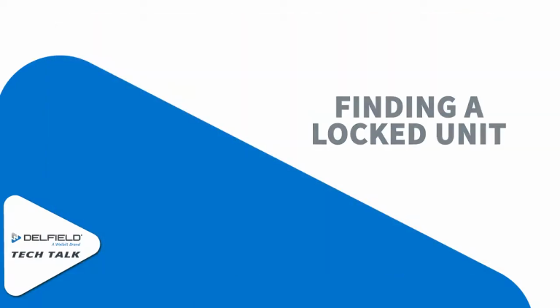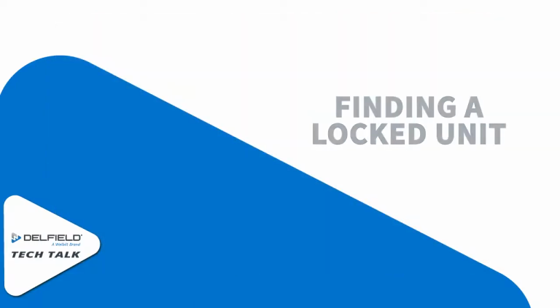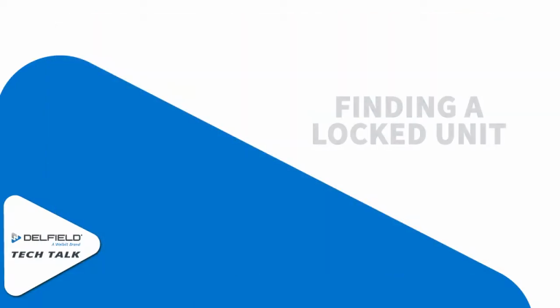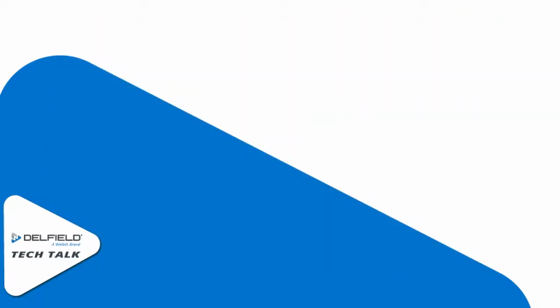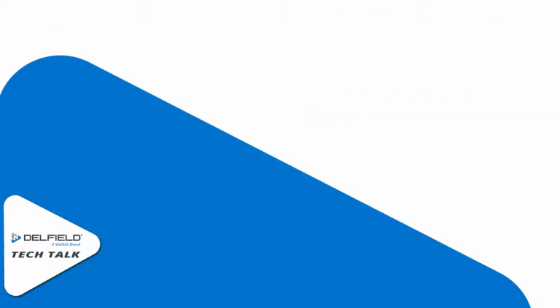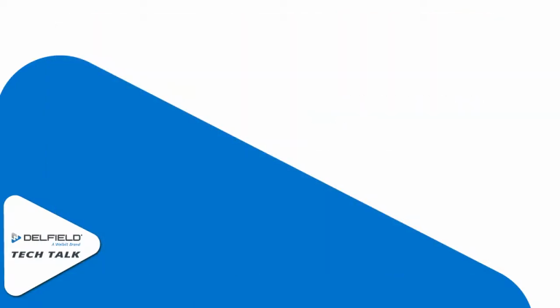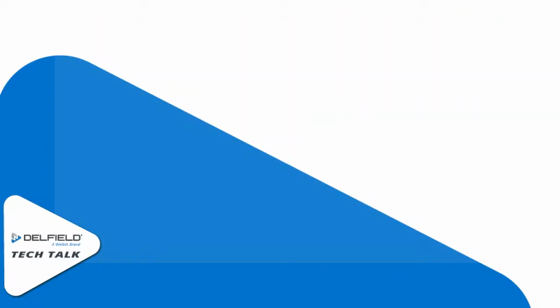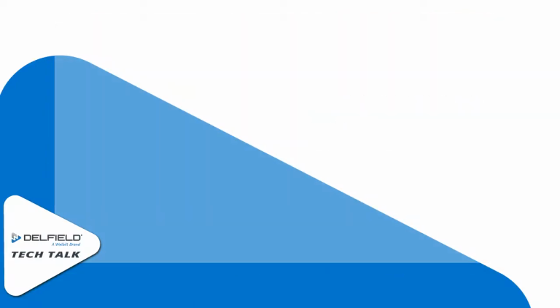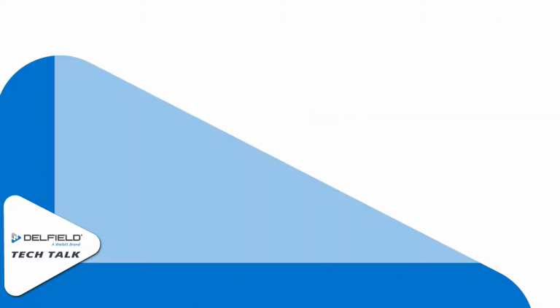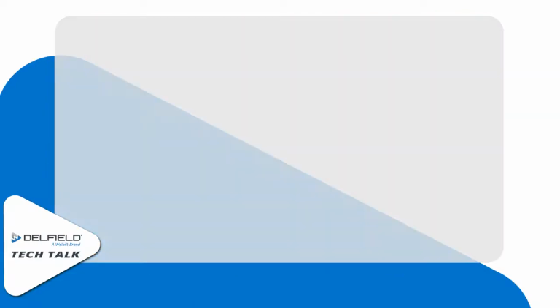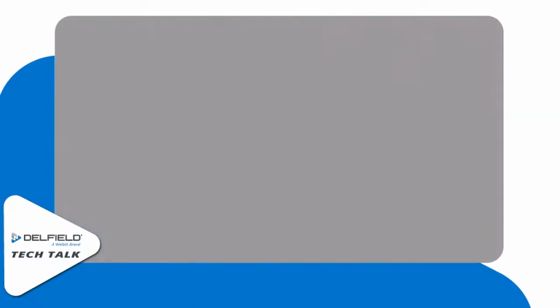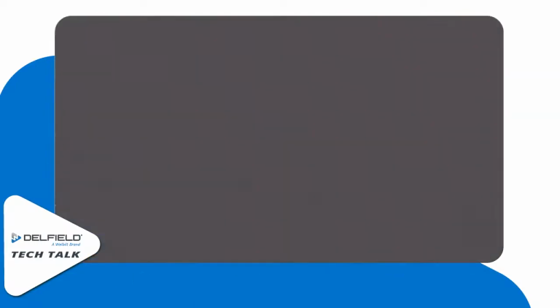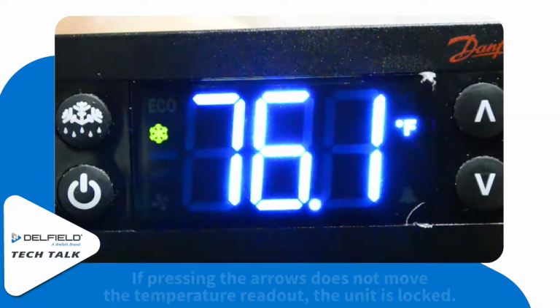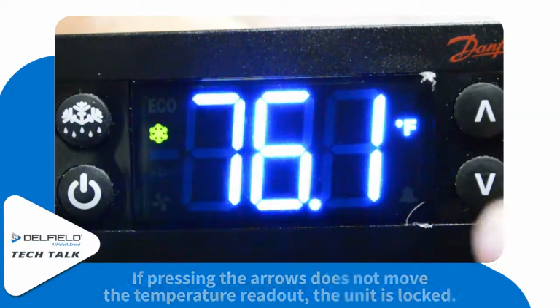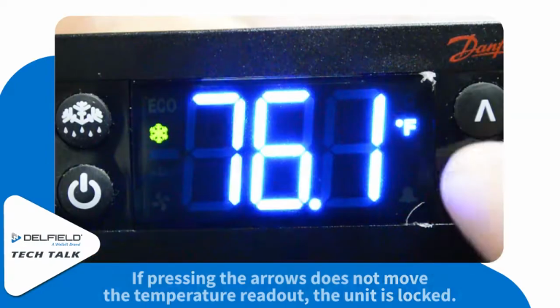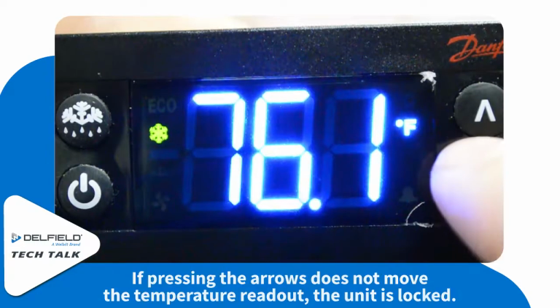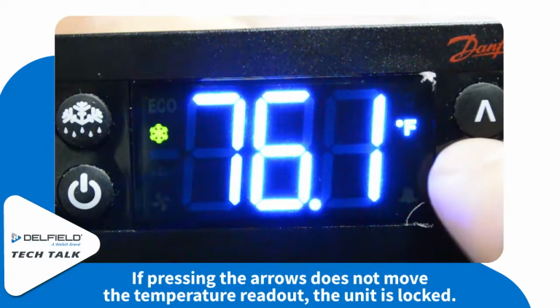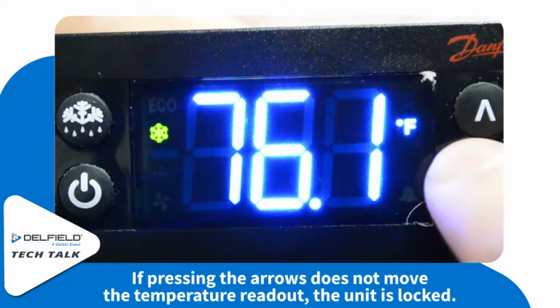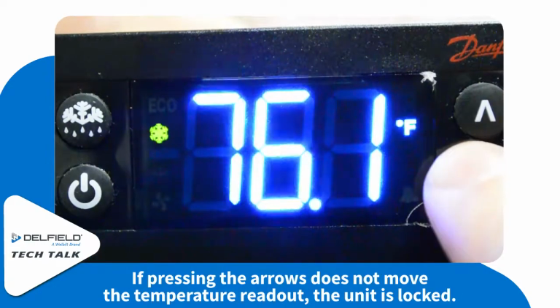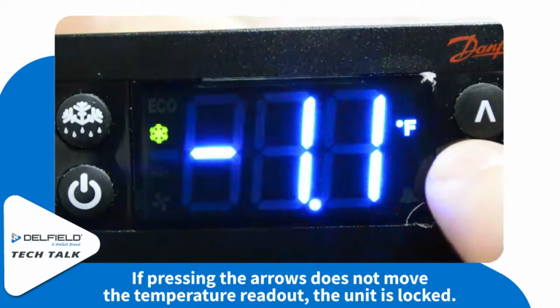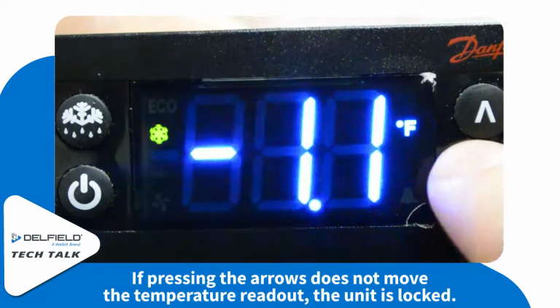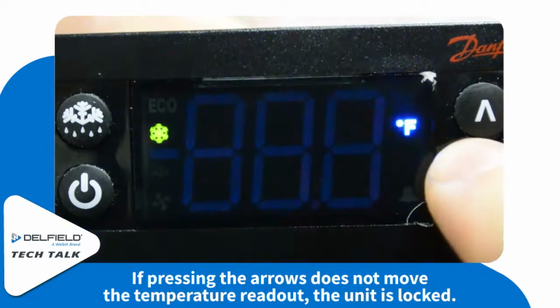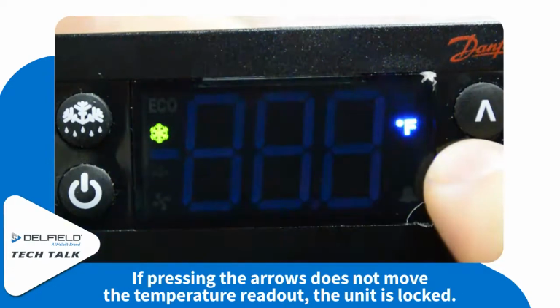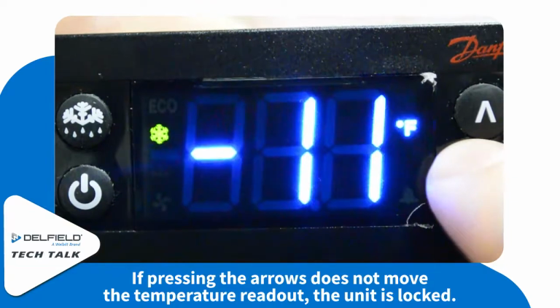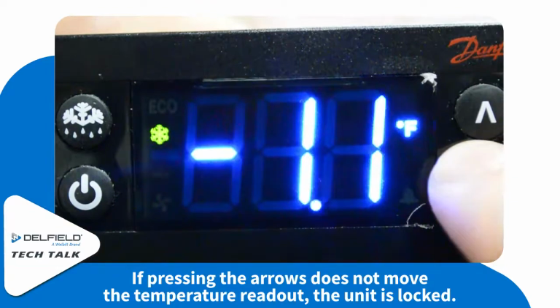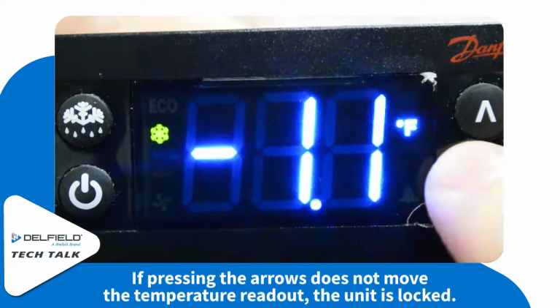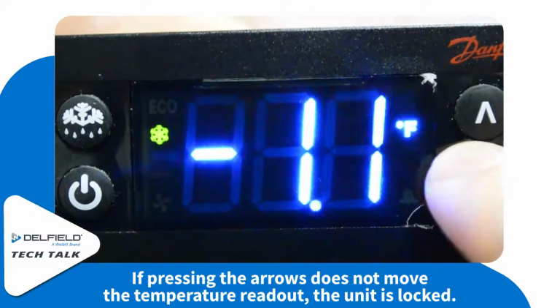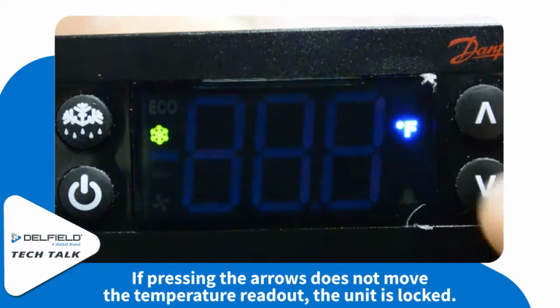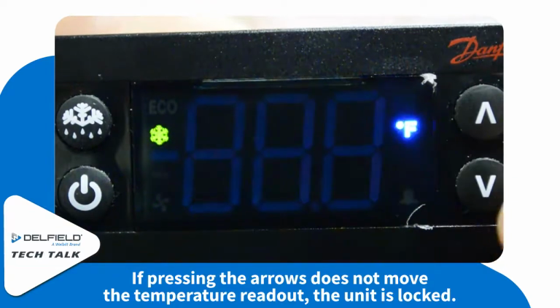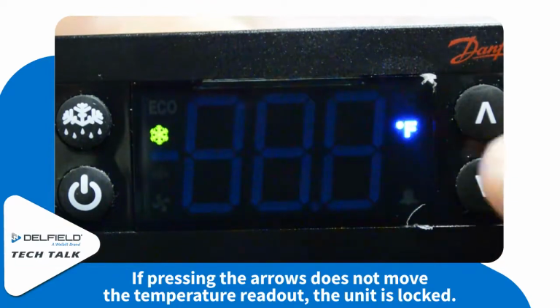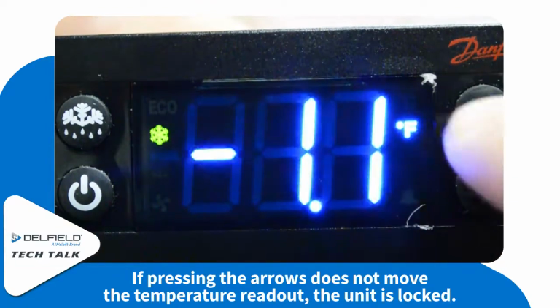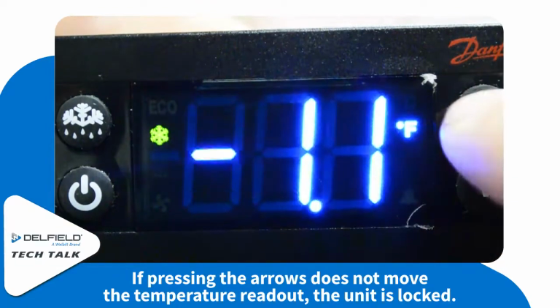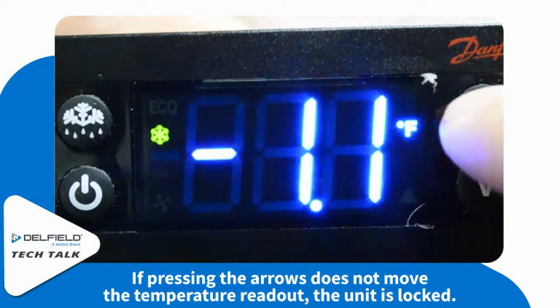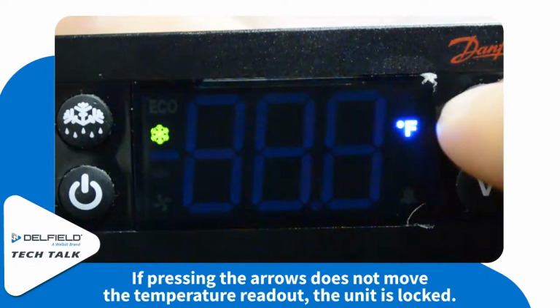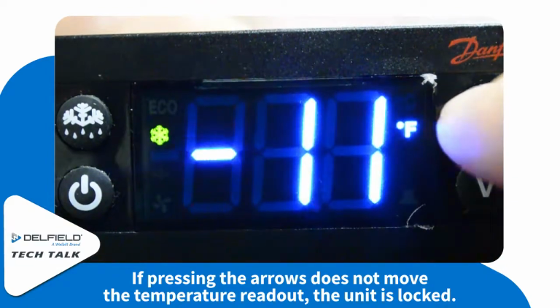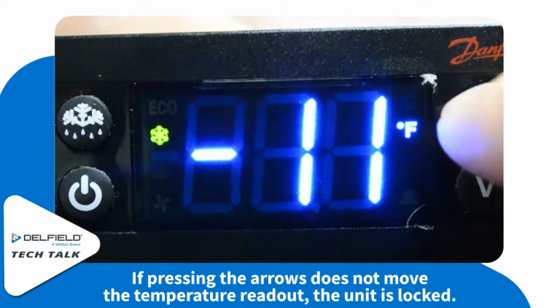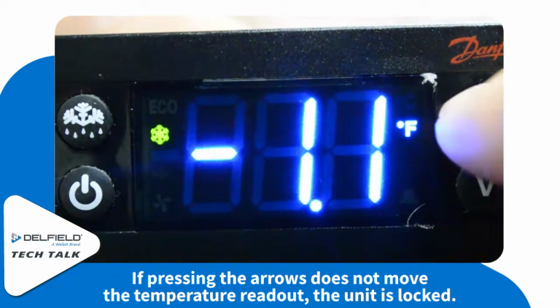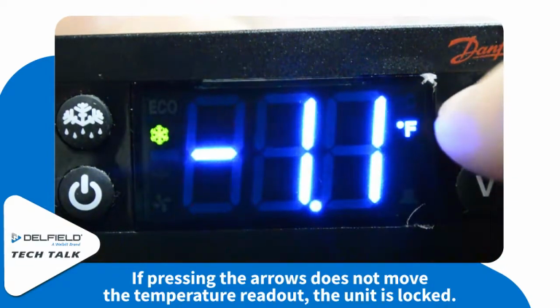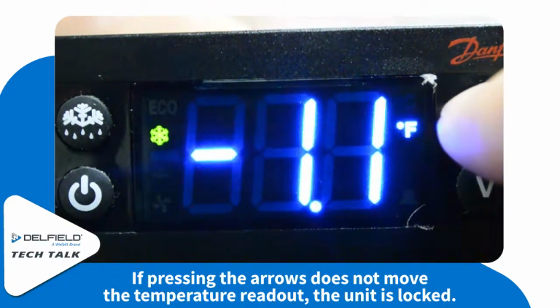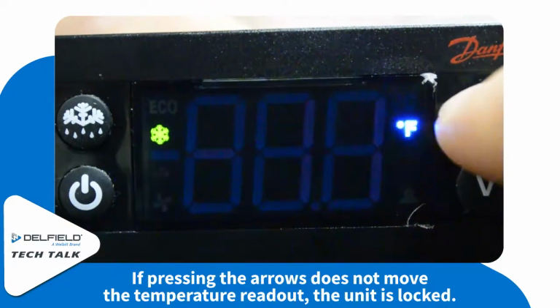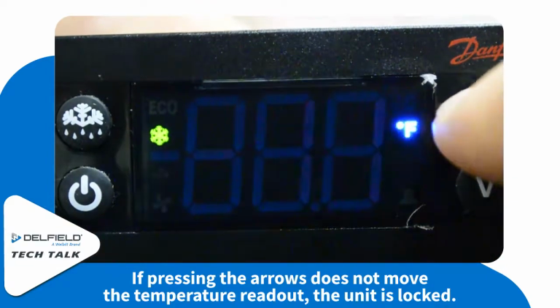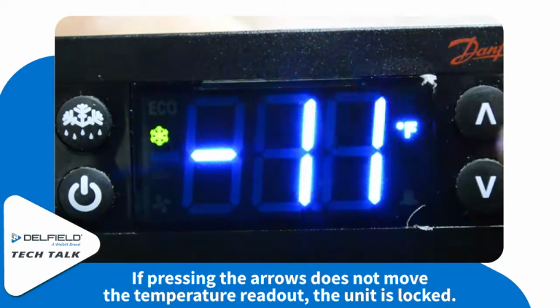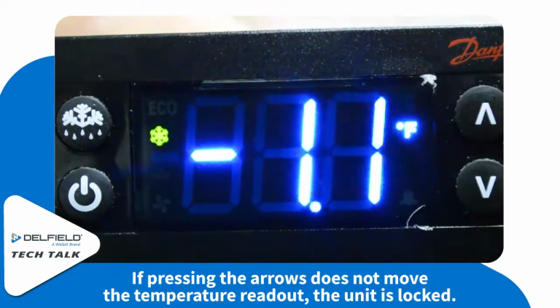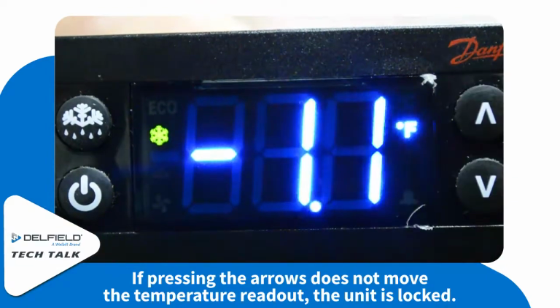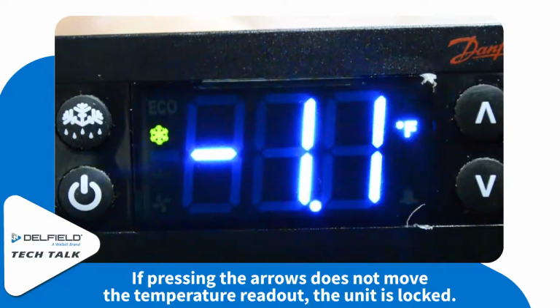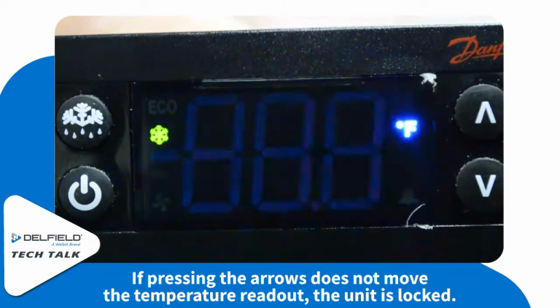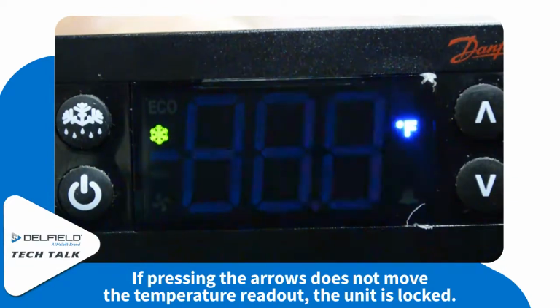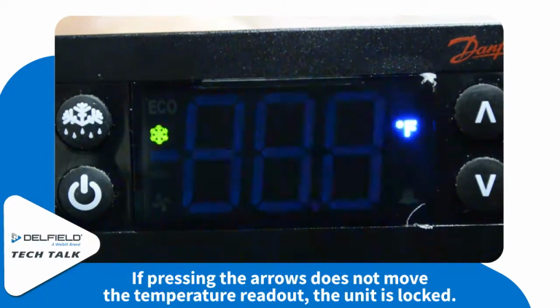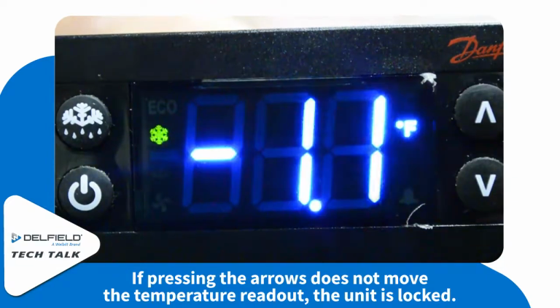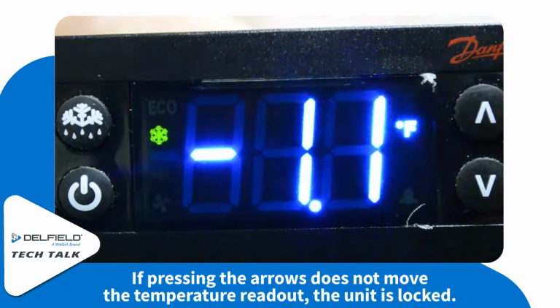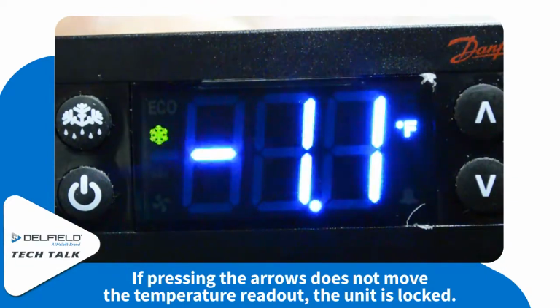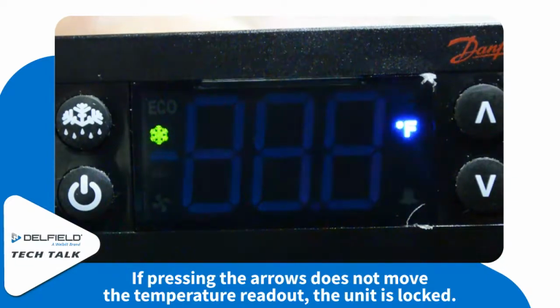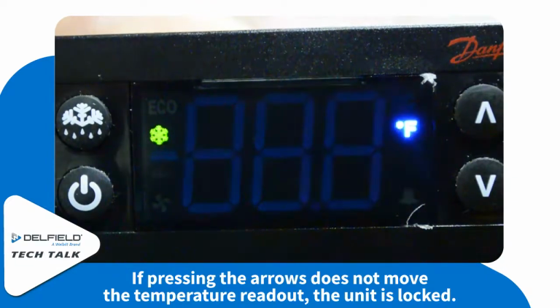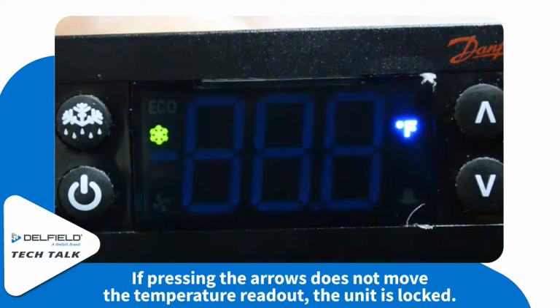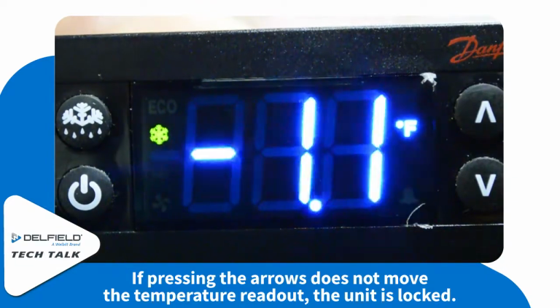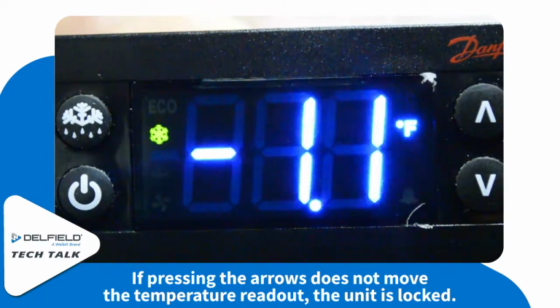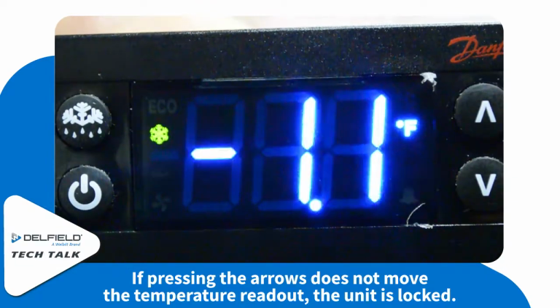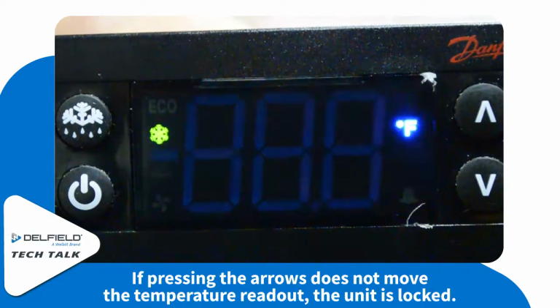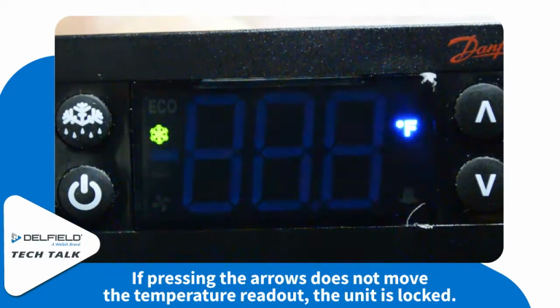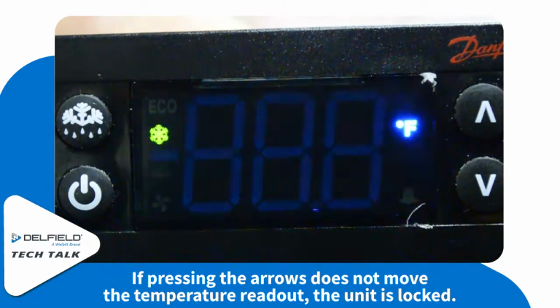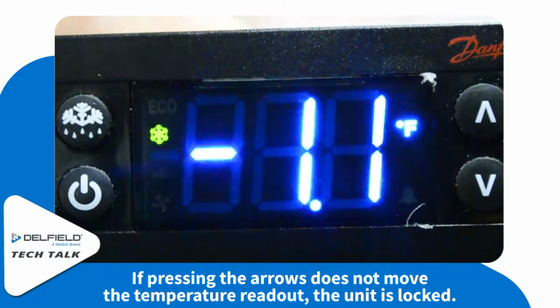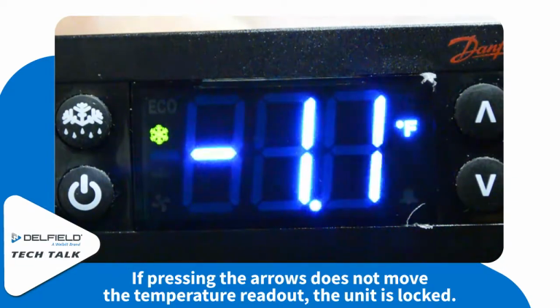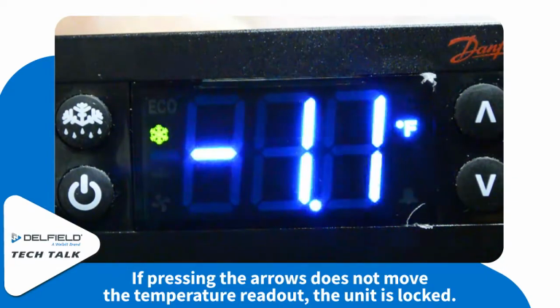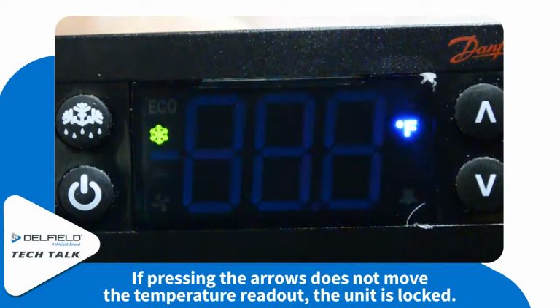To know if your unit is locked, try hitting the arrows. If the unit doesn't display any change in the numbers, it's a locked unit.